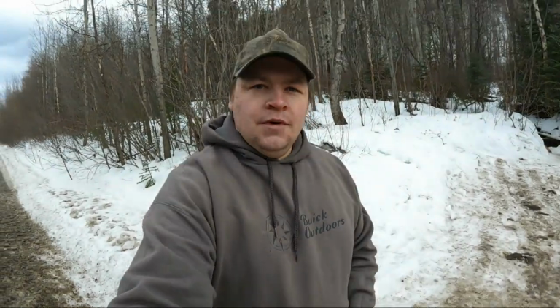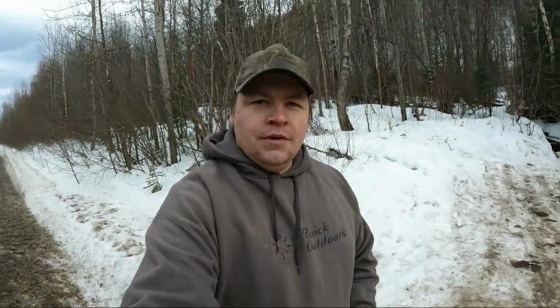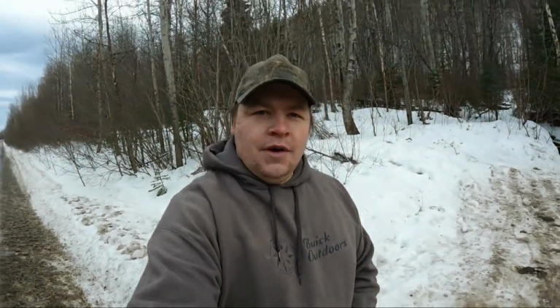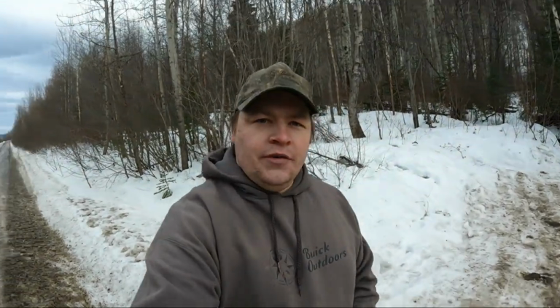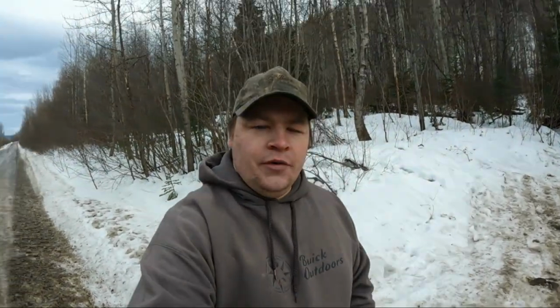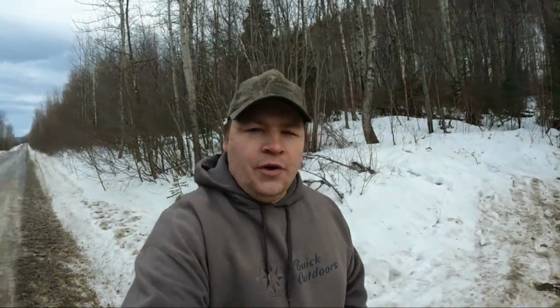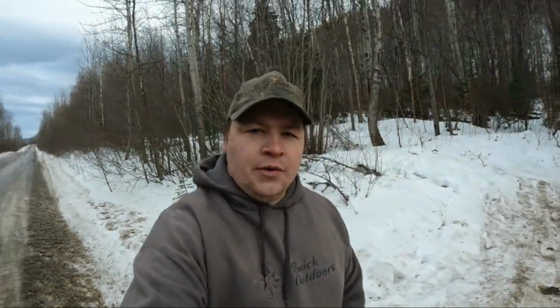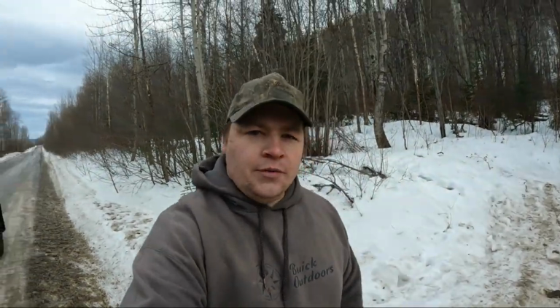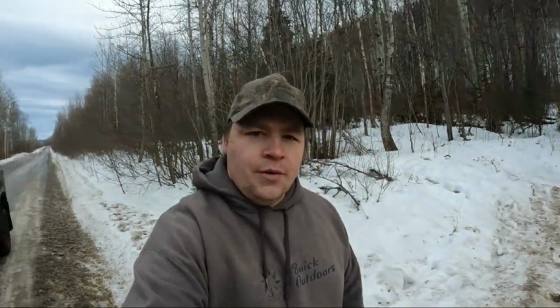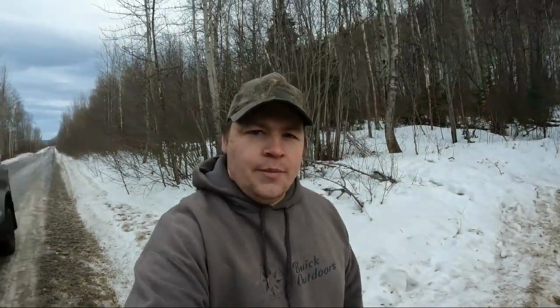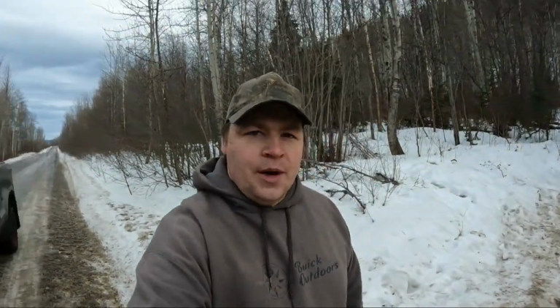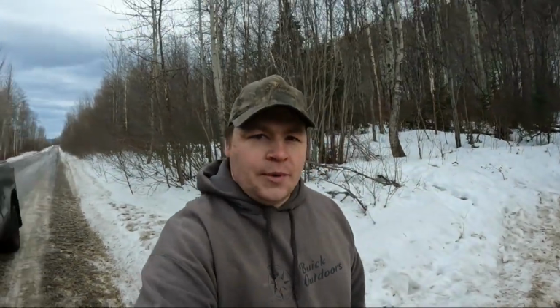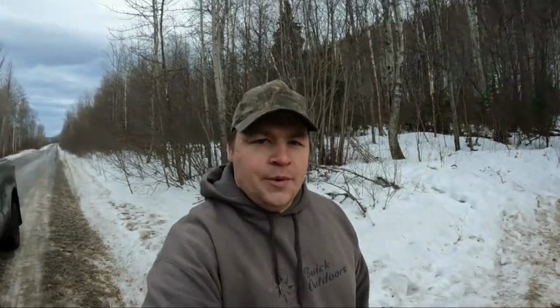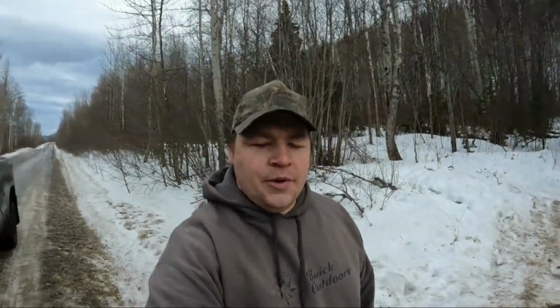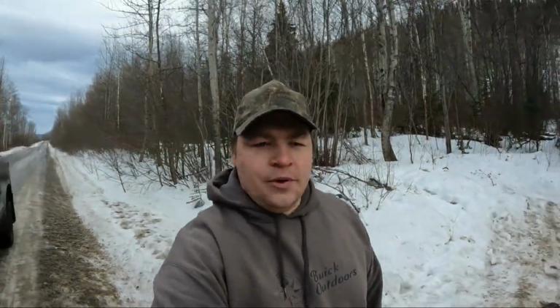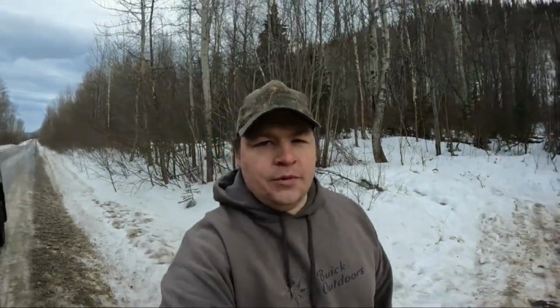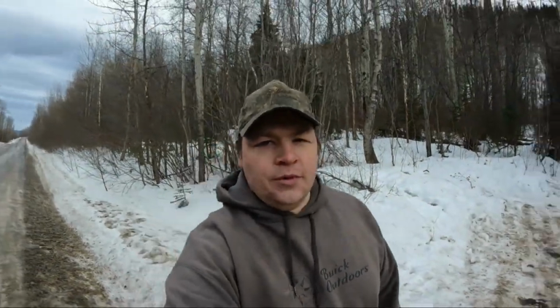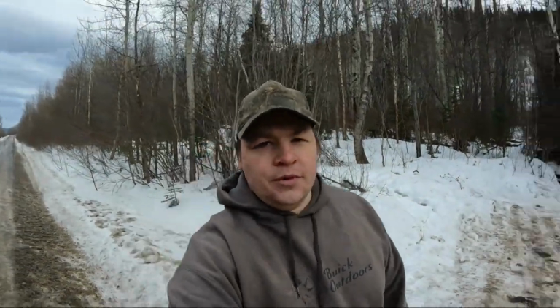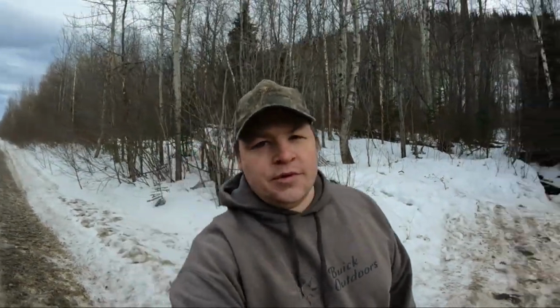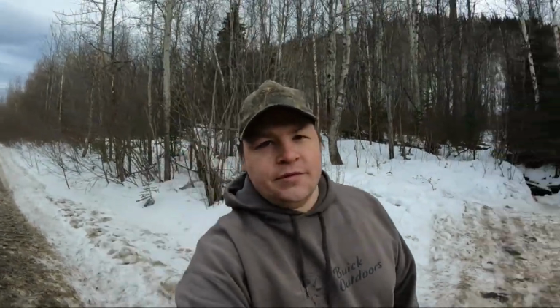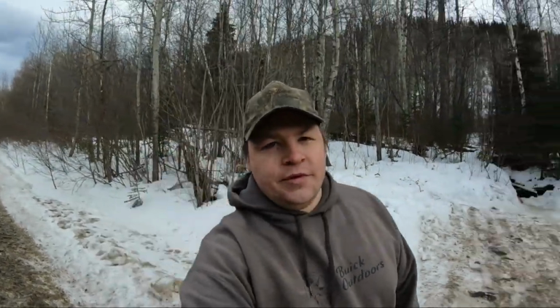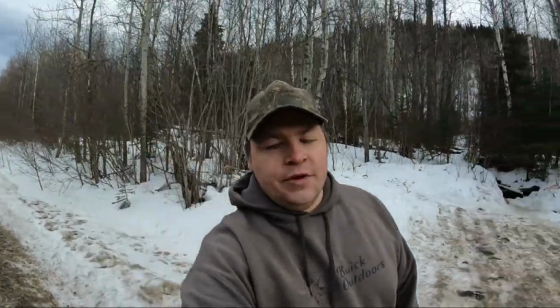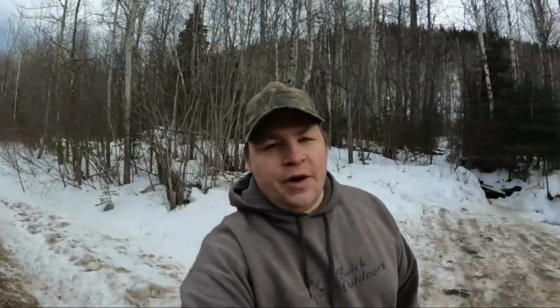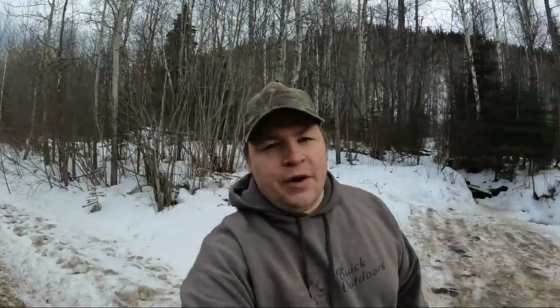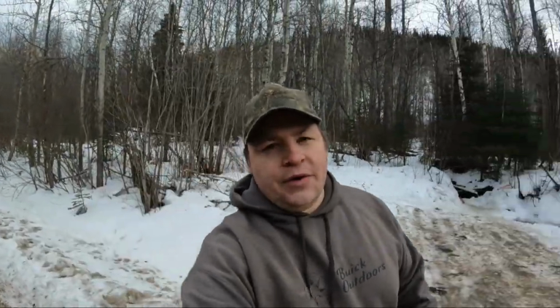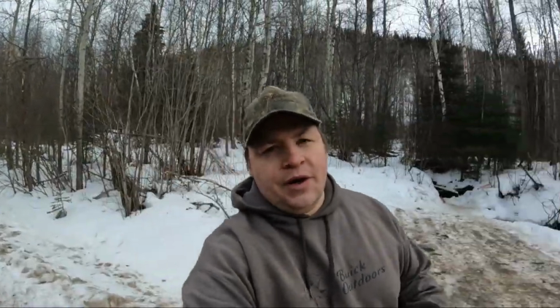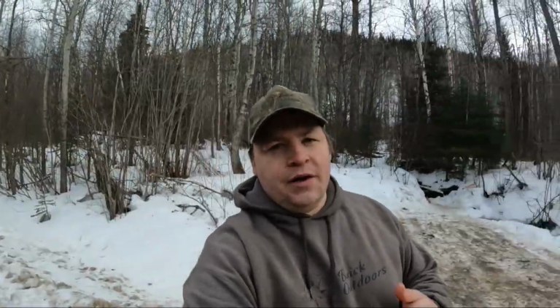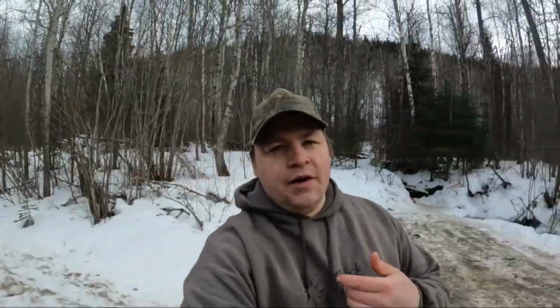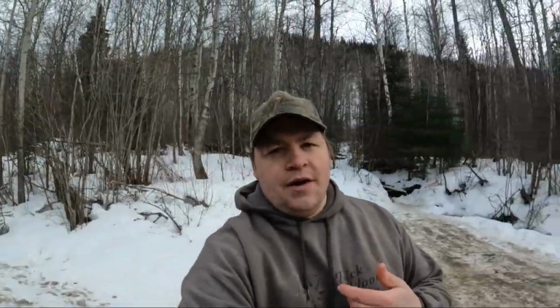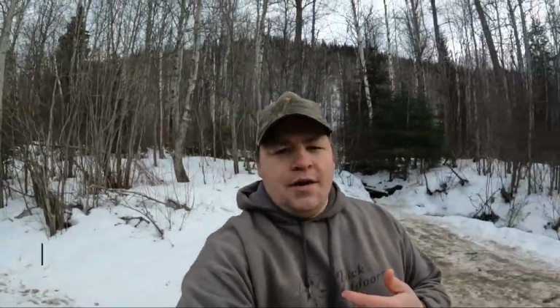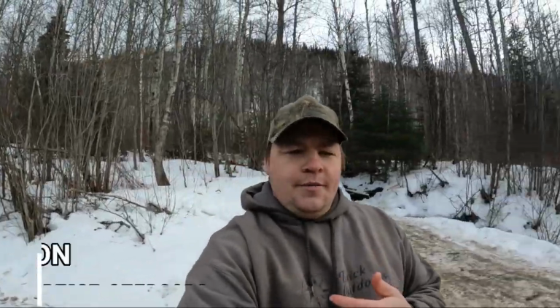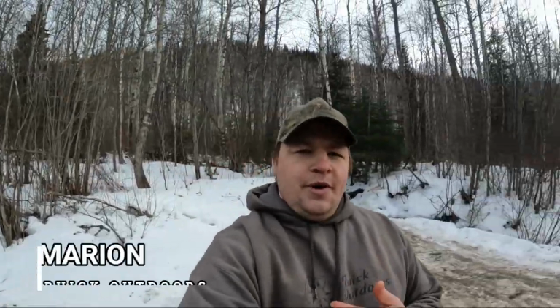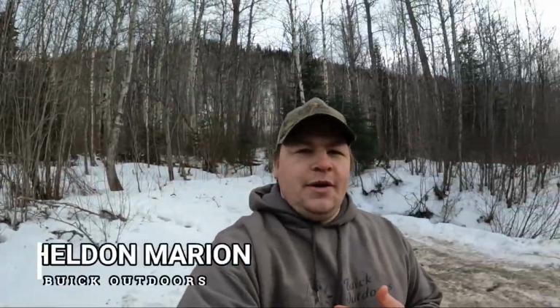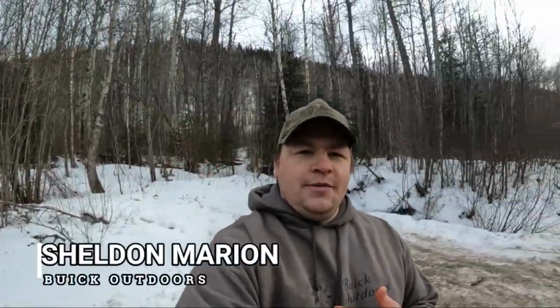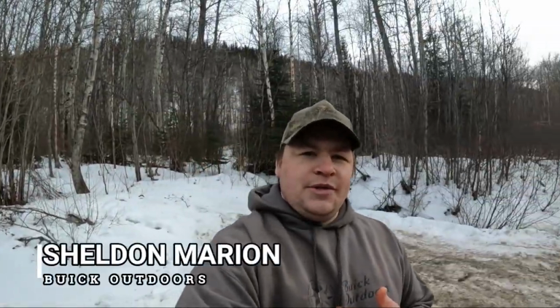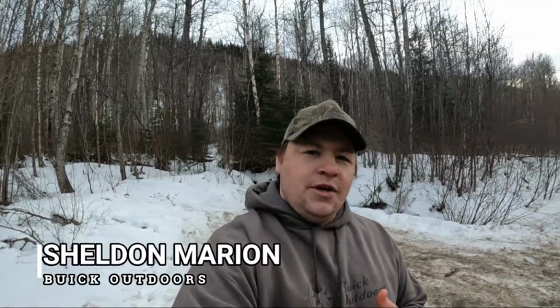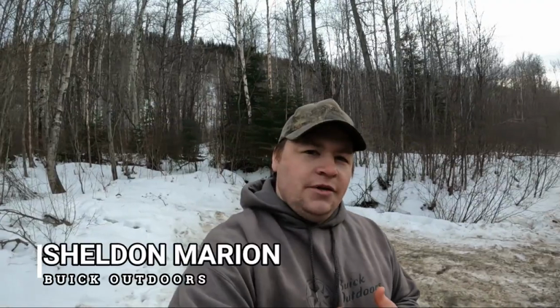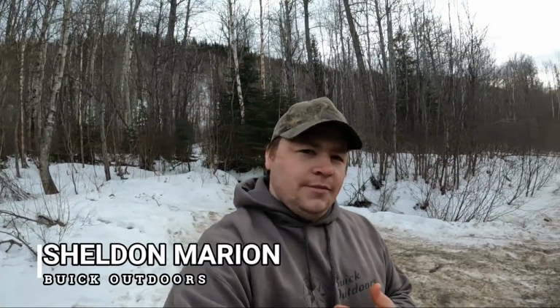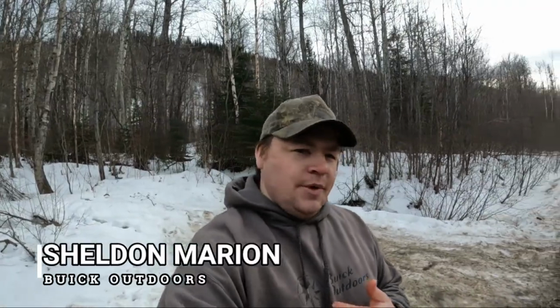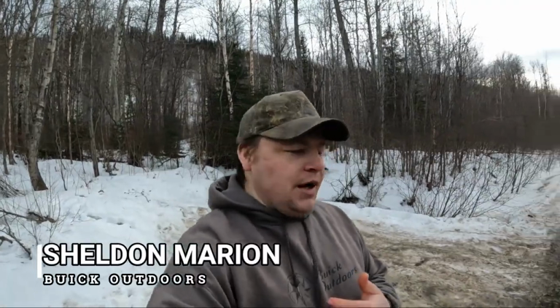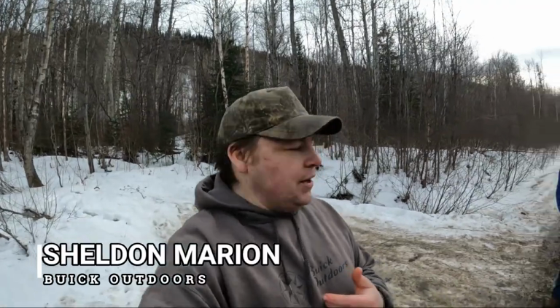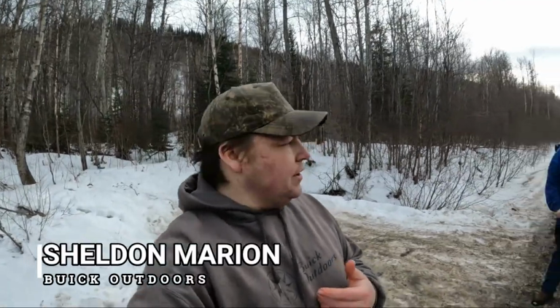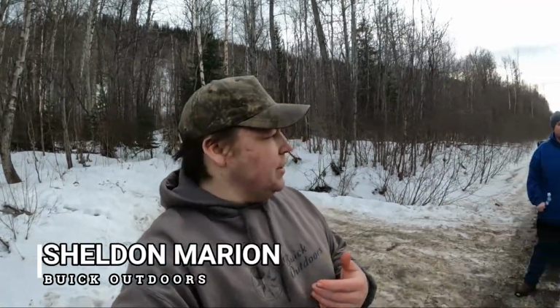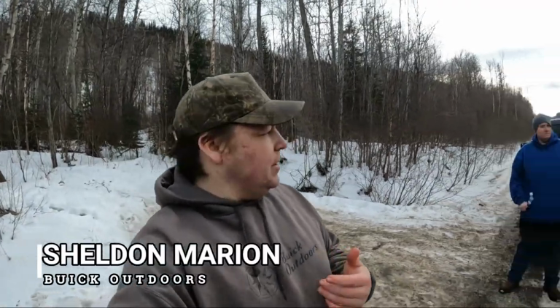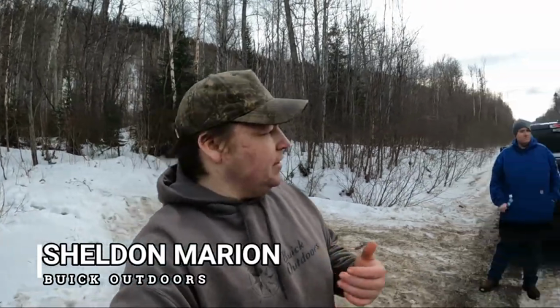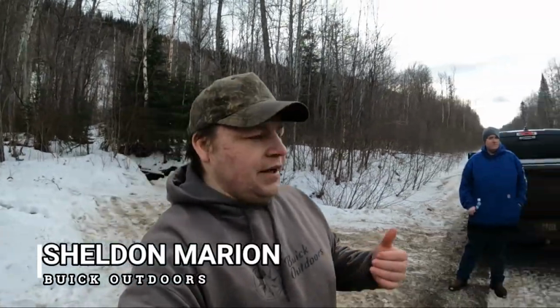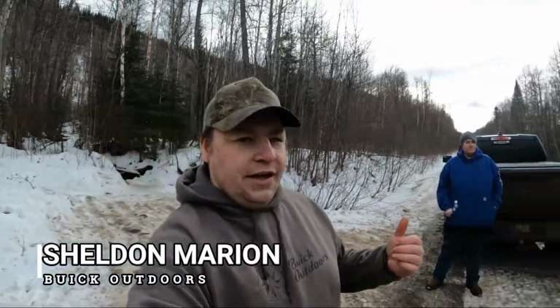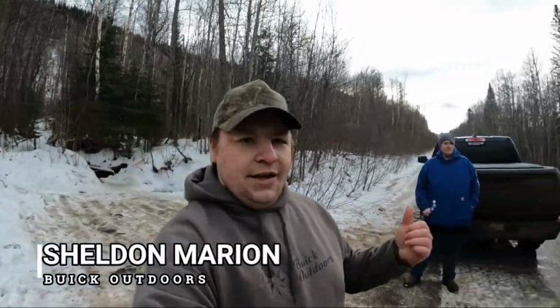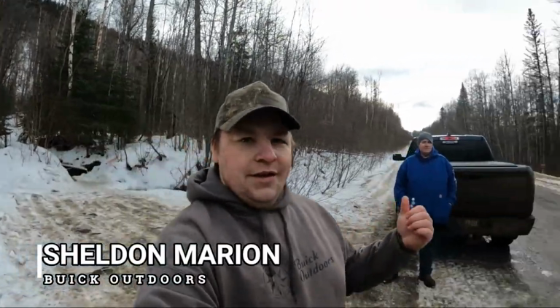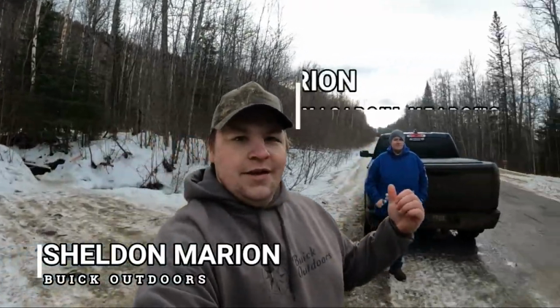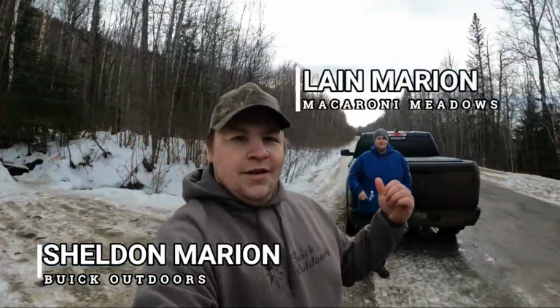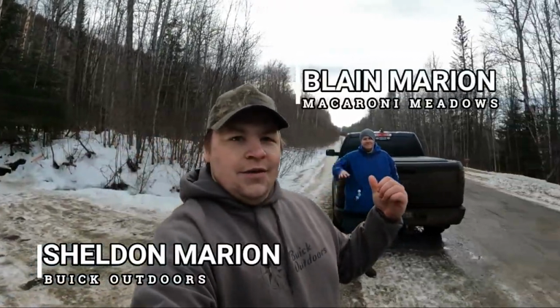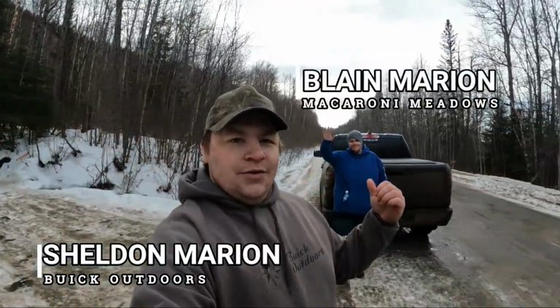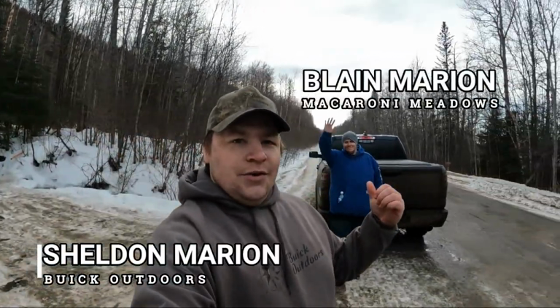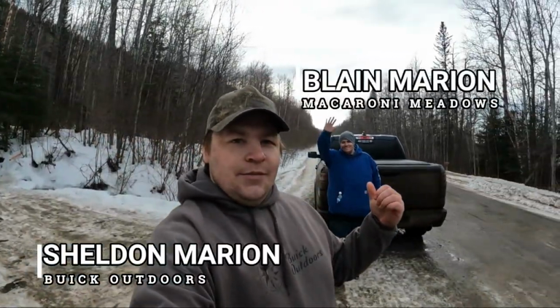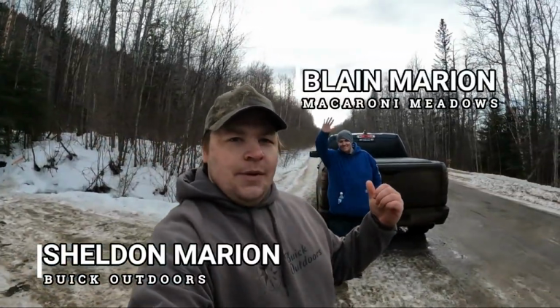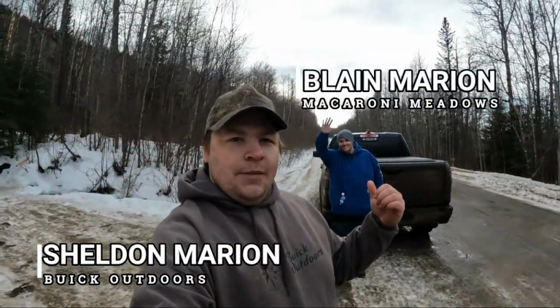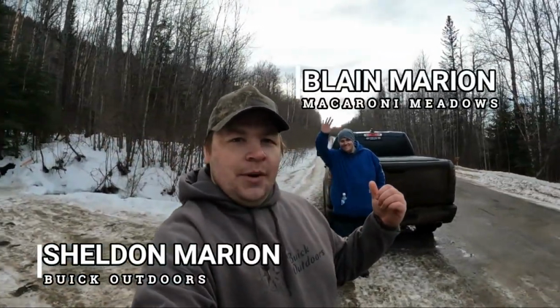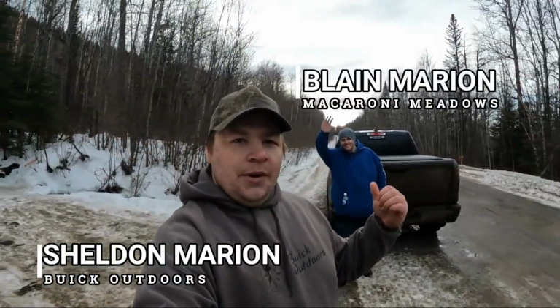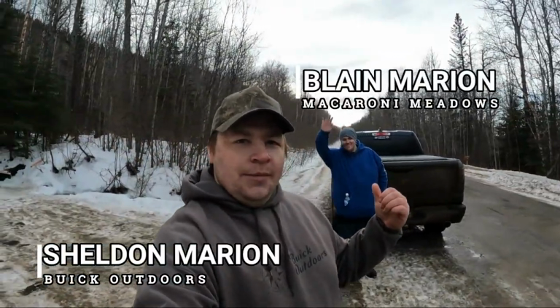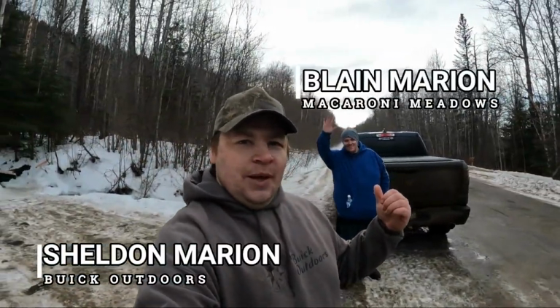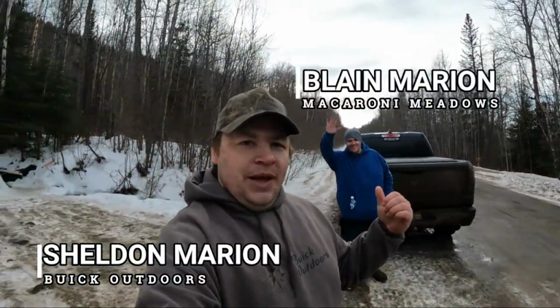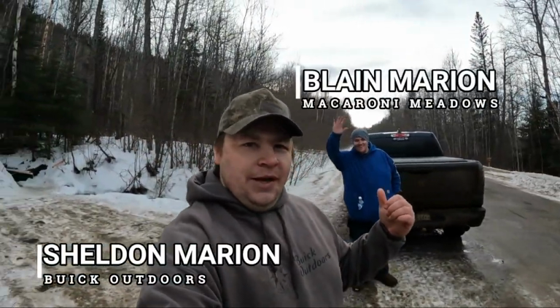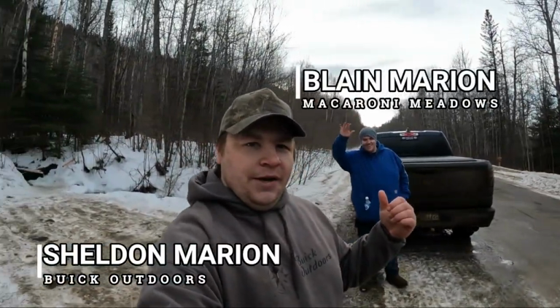Hey everyone, welcome back to Buick Outdoors. If you're new around here, my name is Sheldon Marion and today we're joined by our brother Blaine.